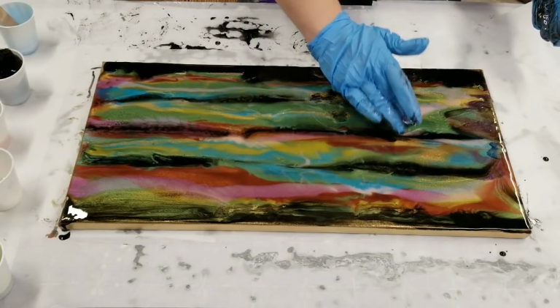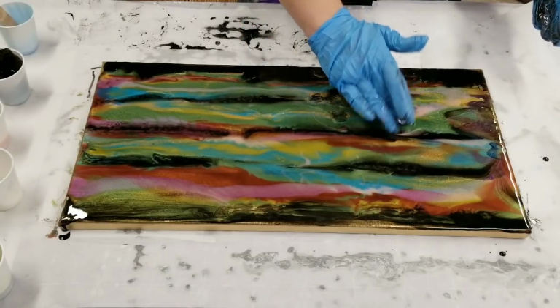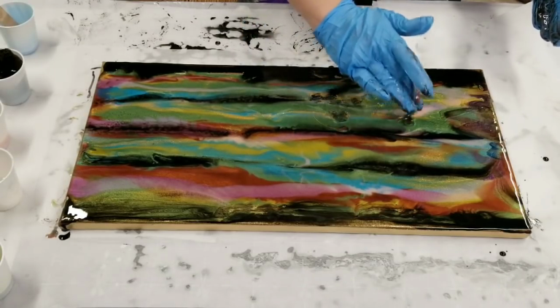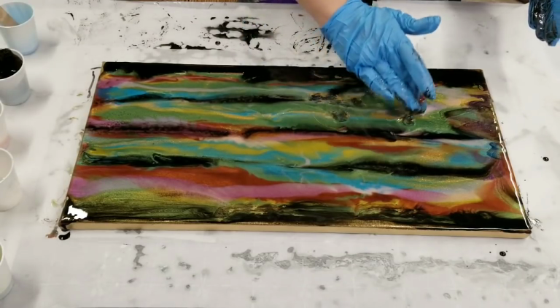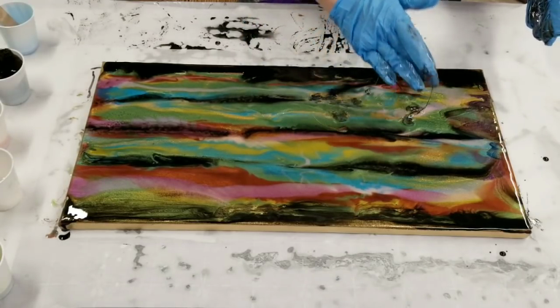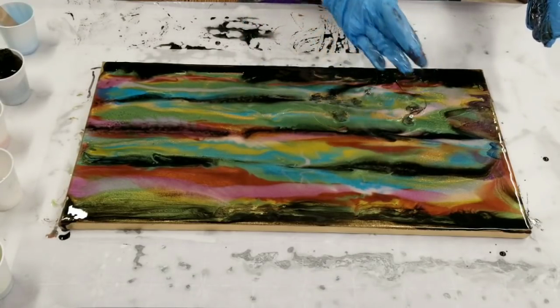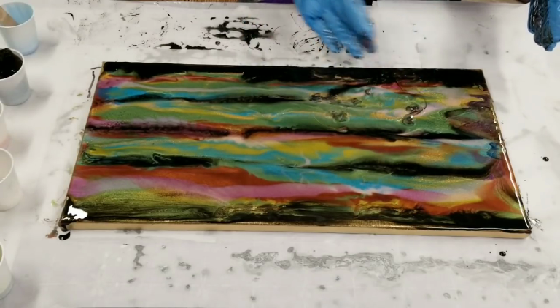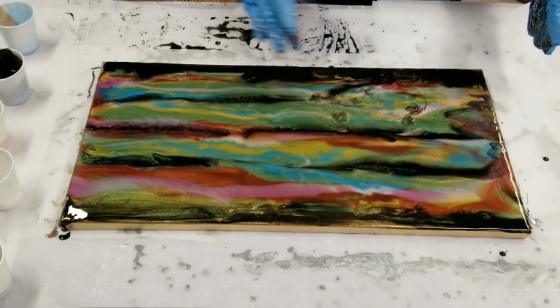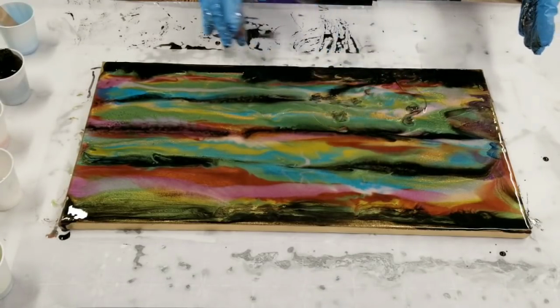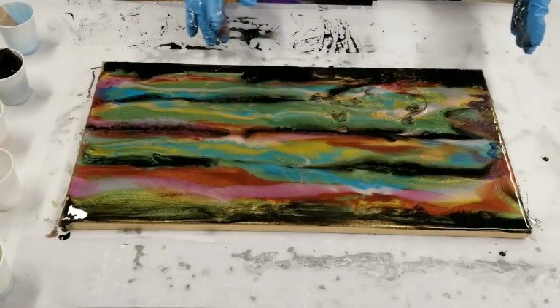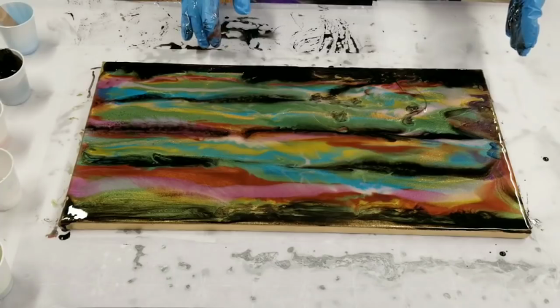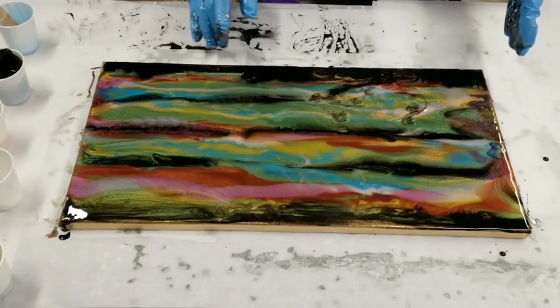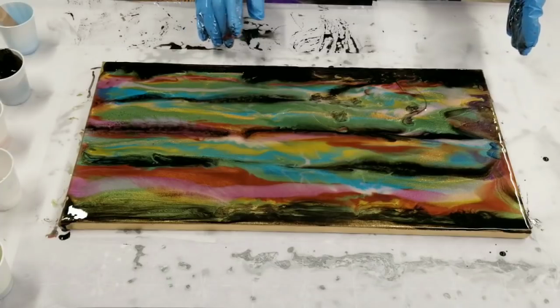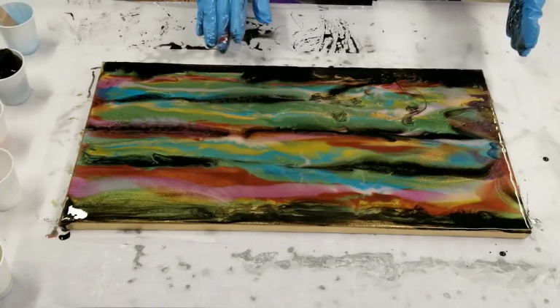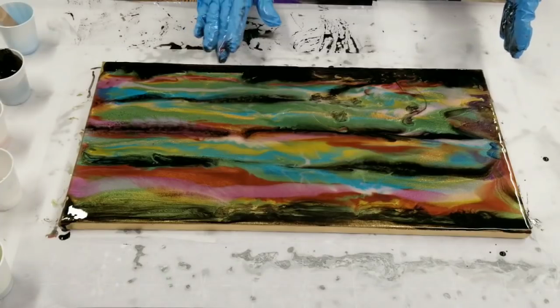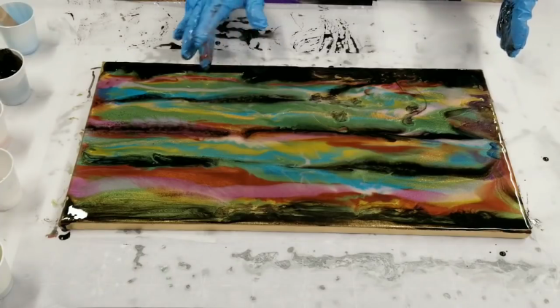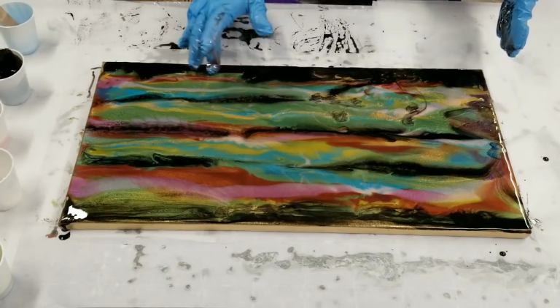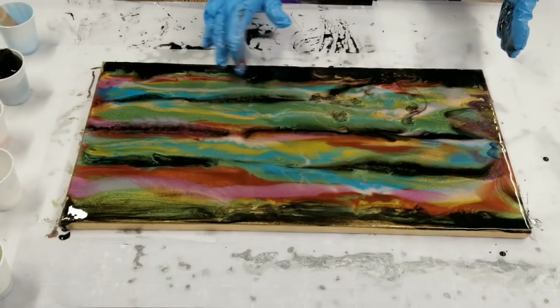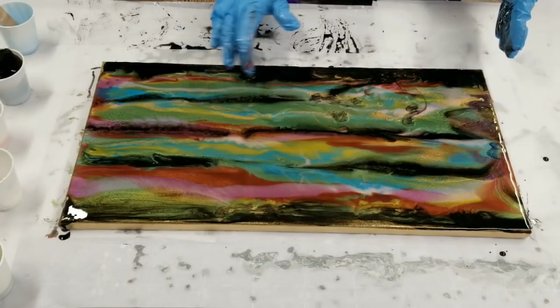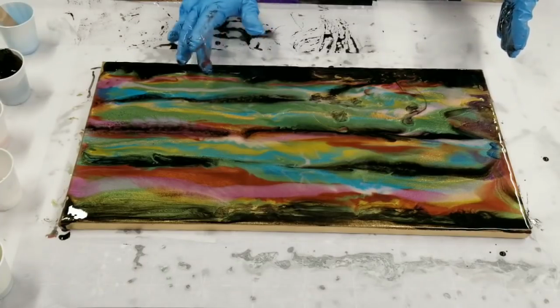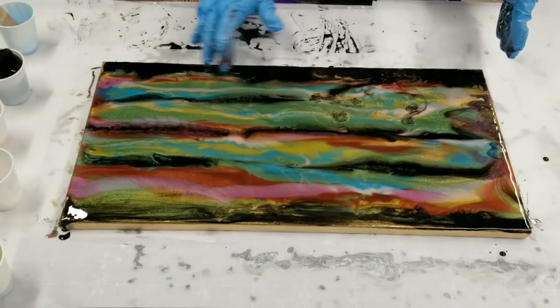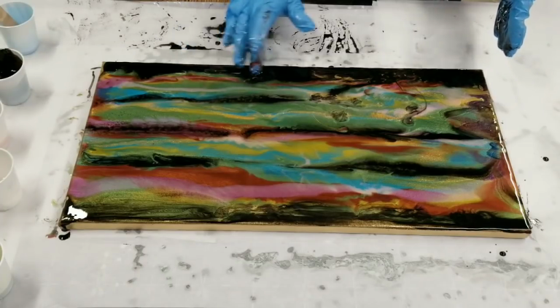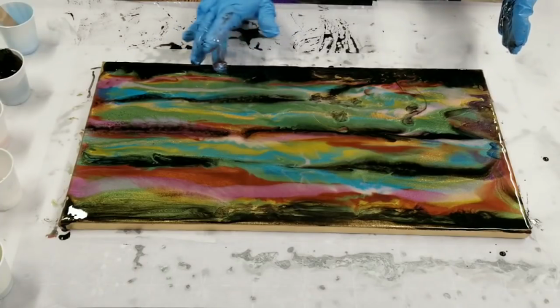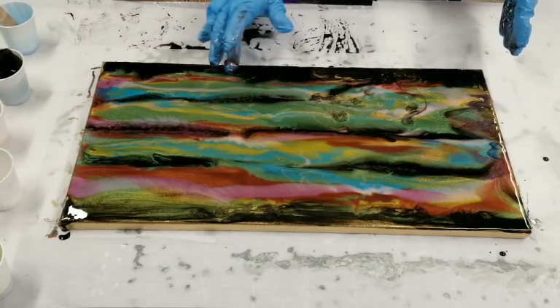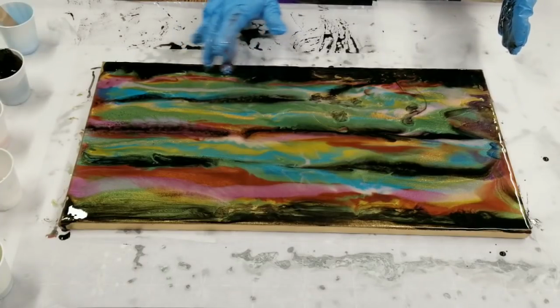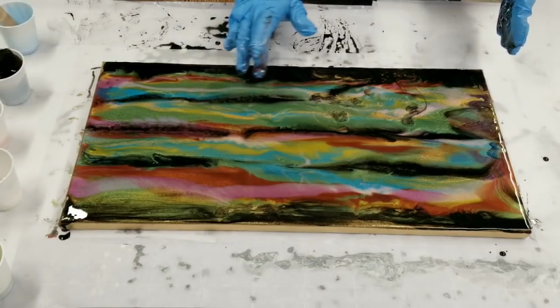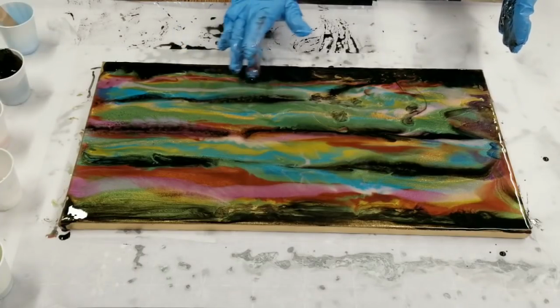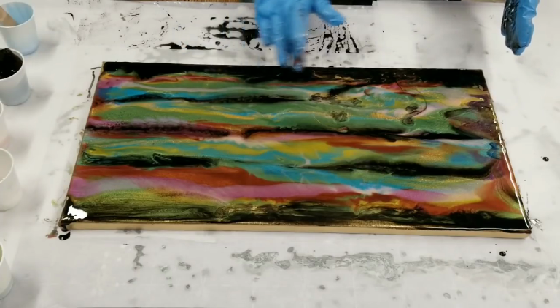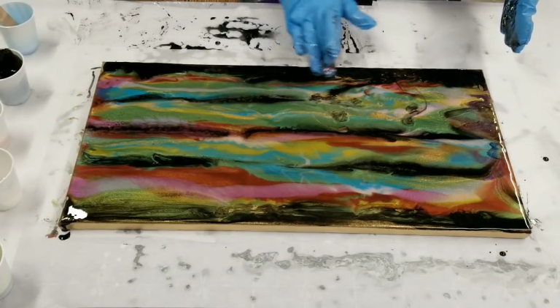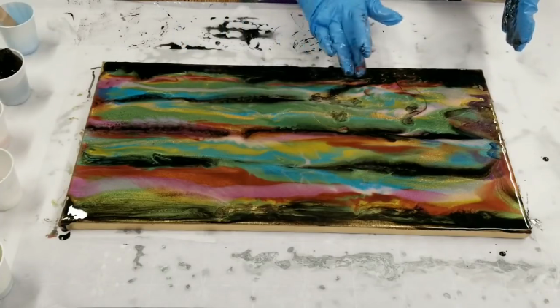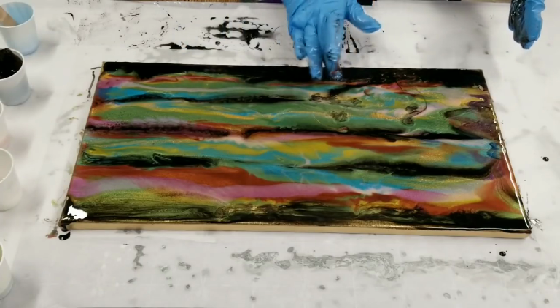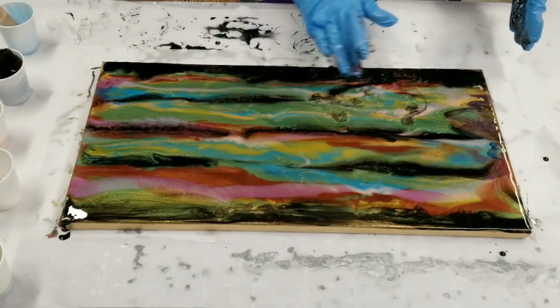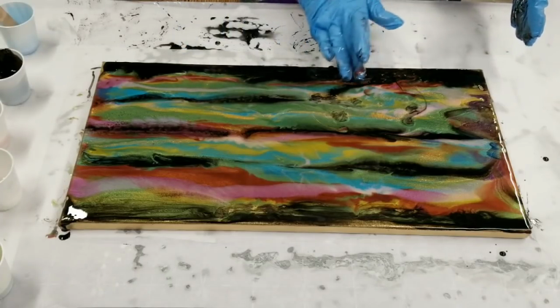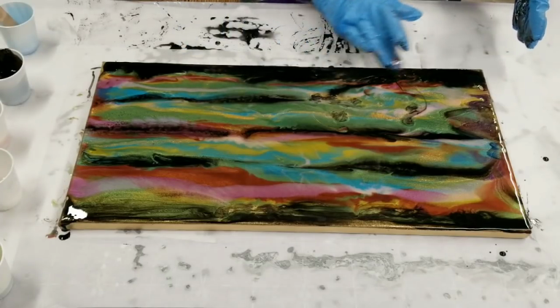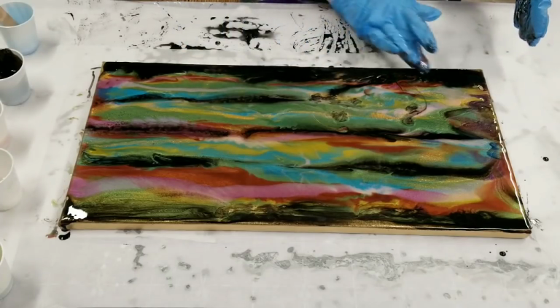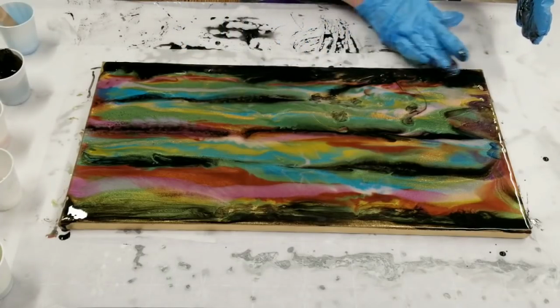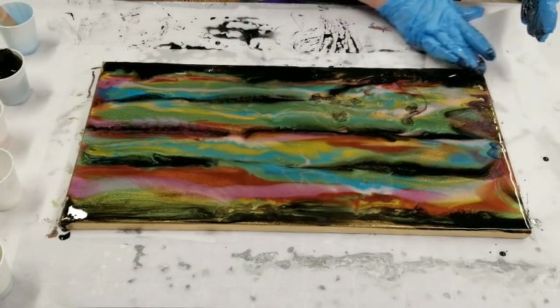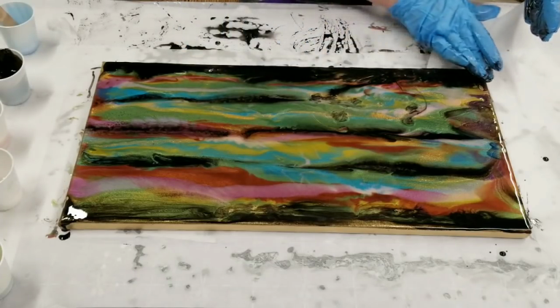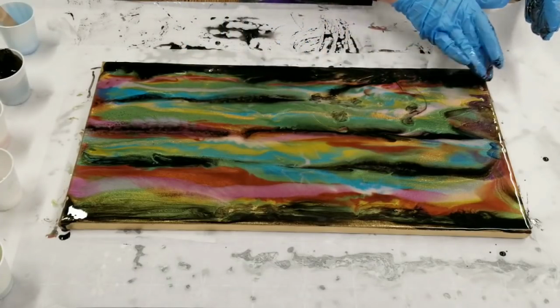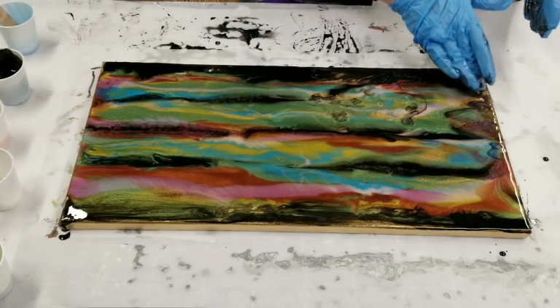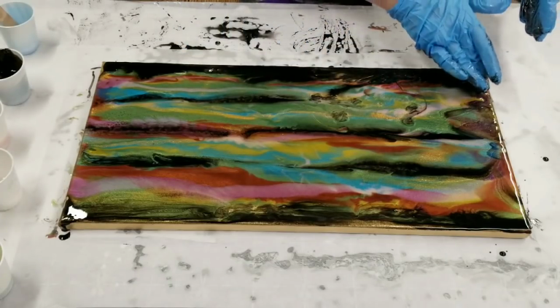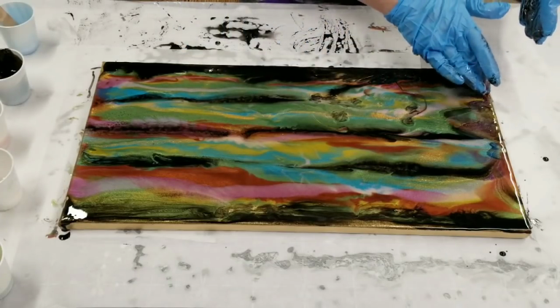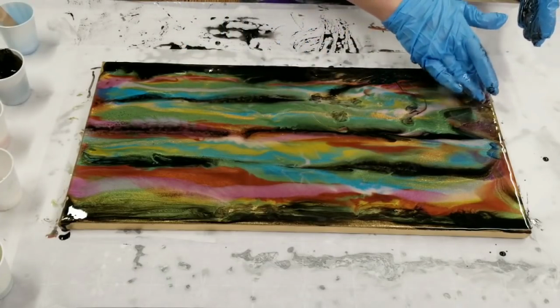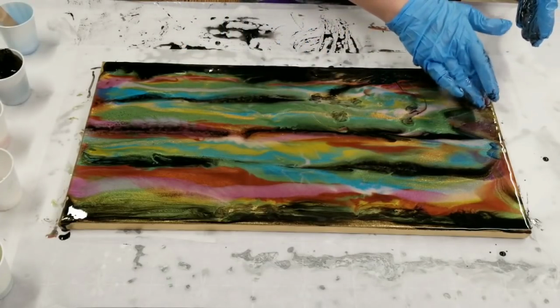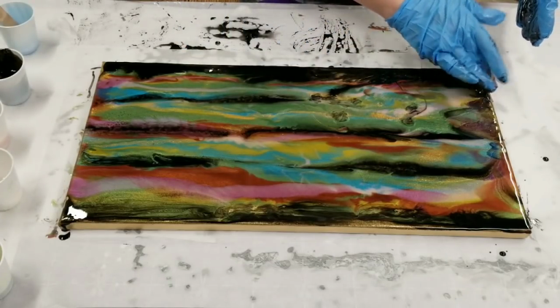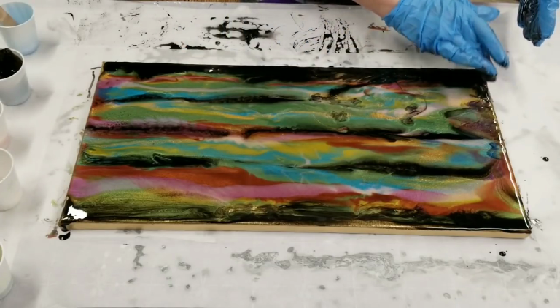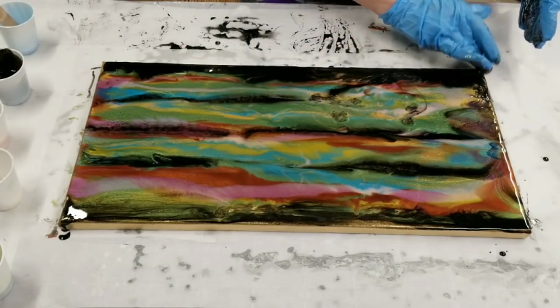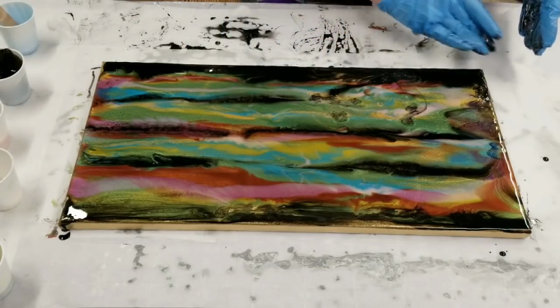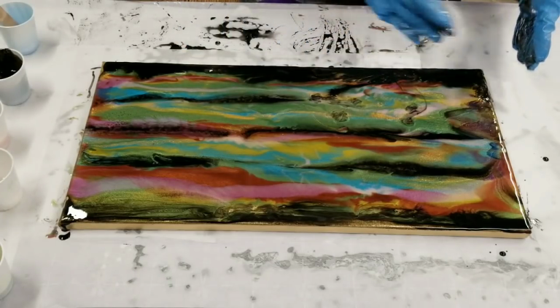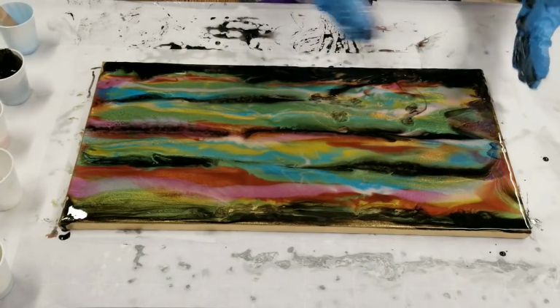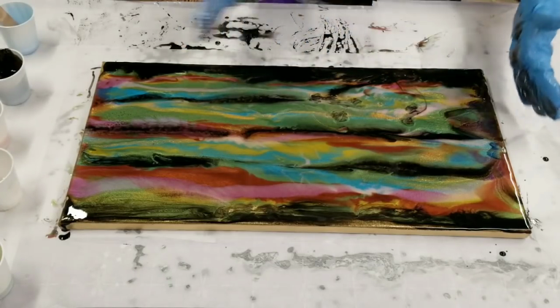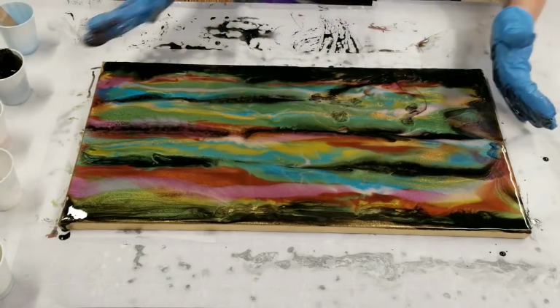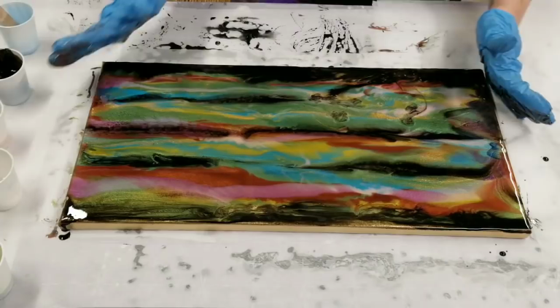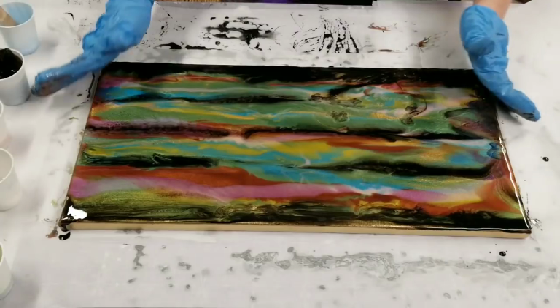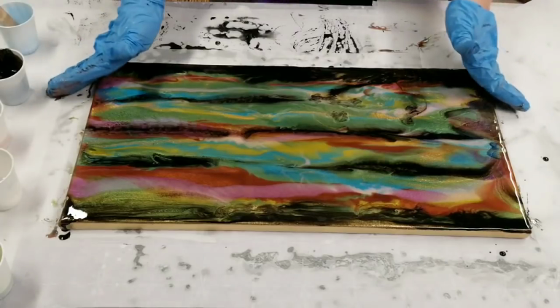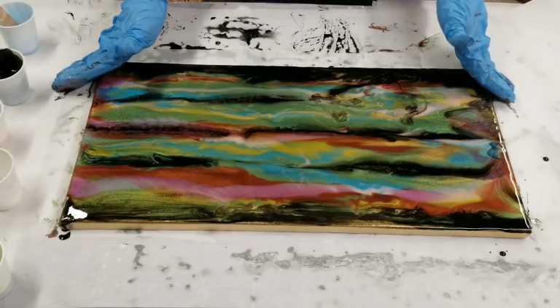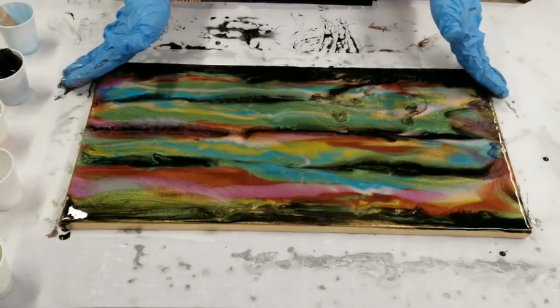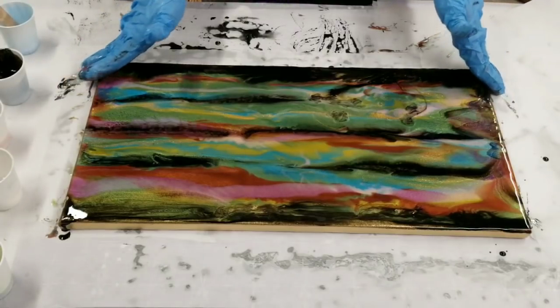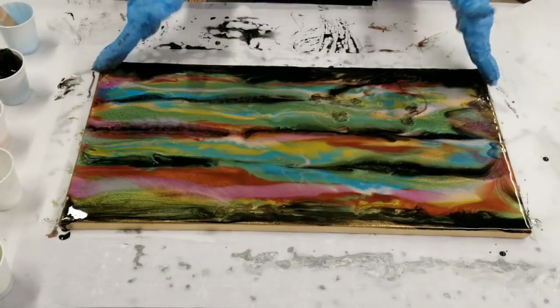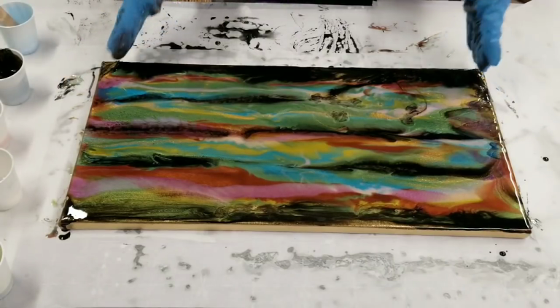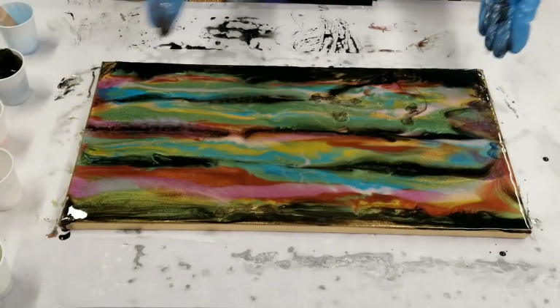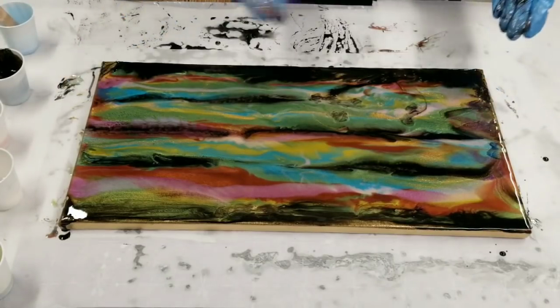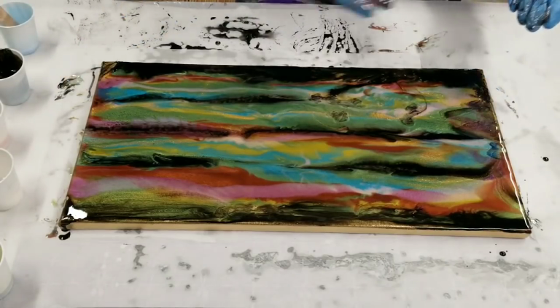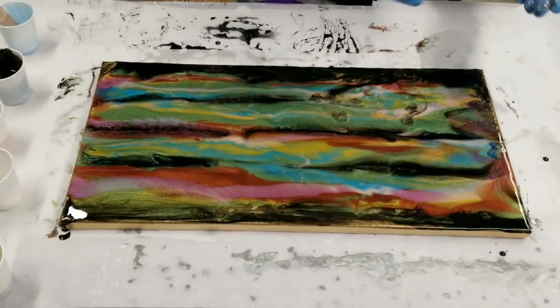You can definitely see the gold still coming through the canvas there.